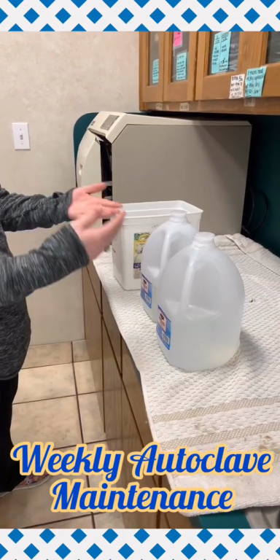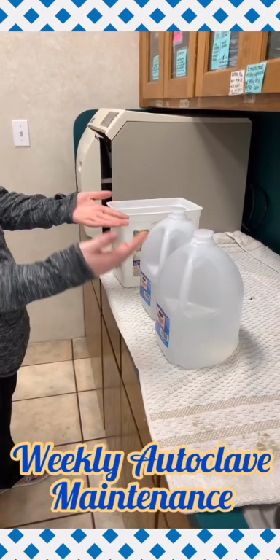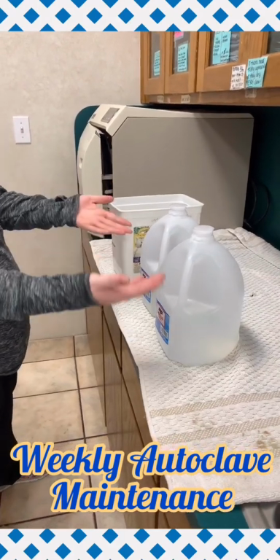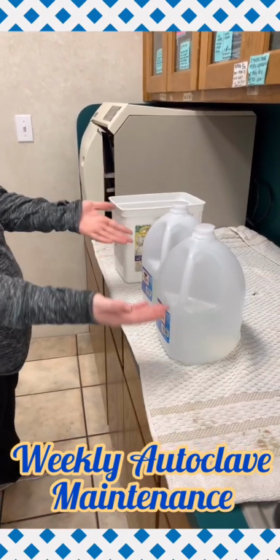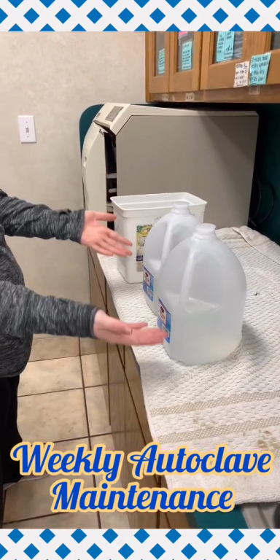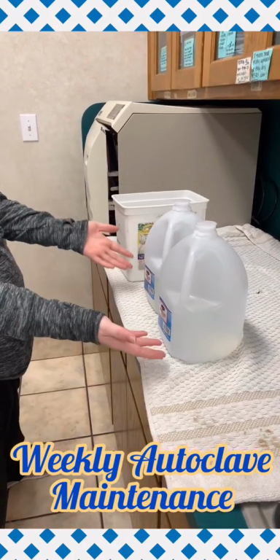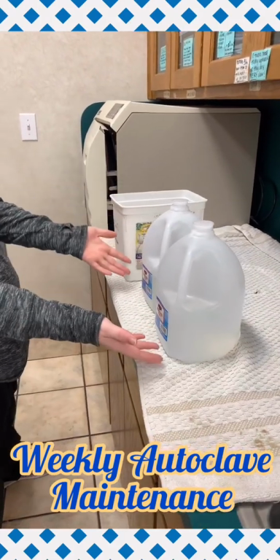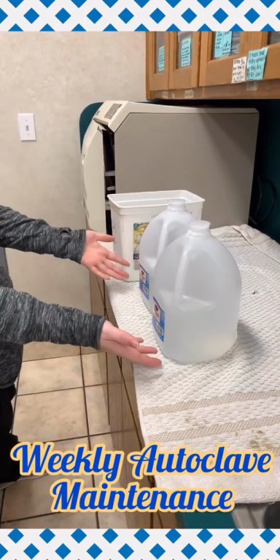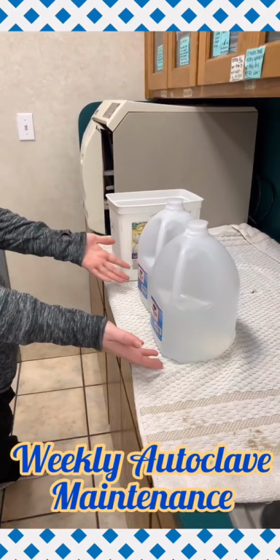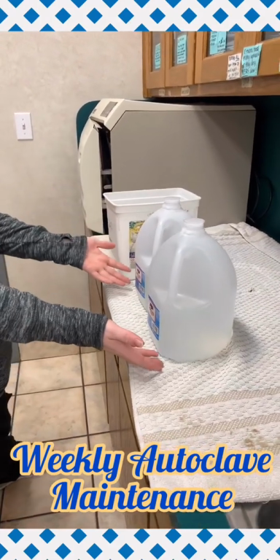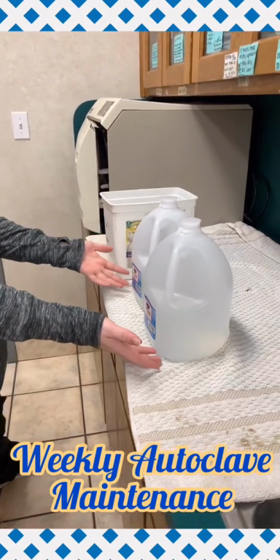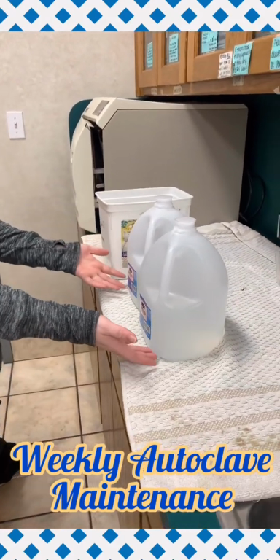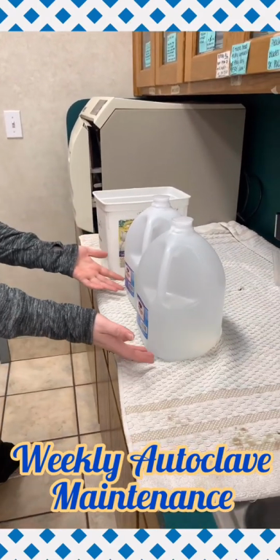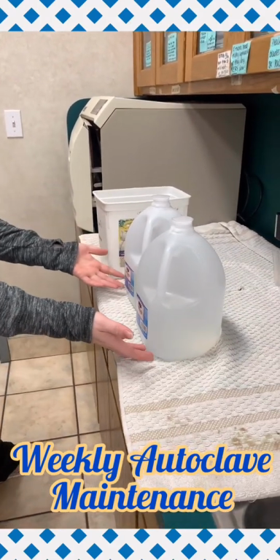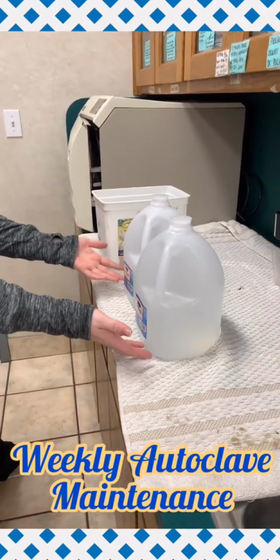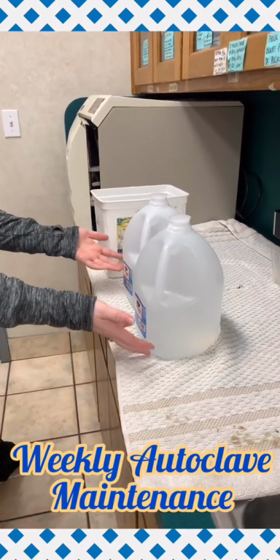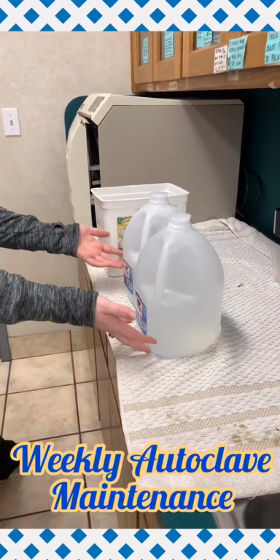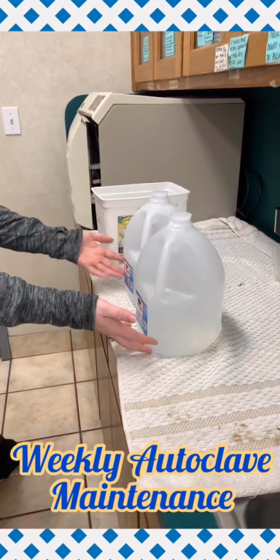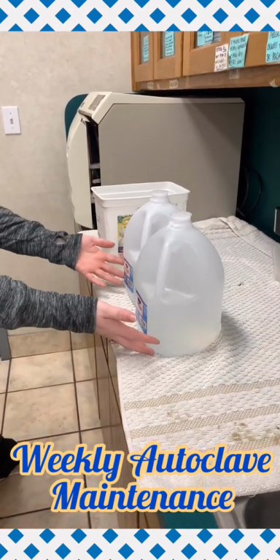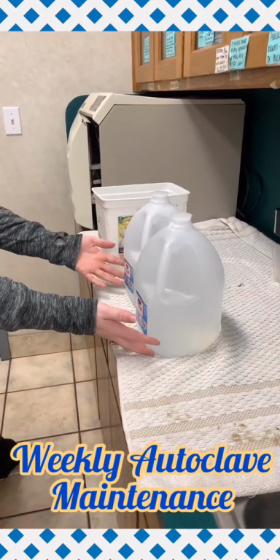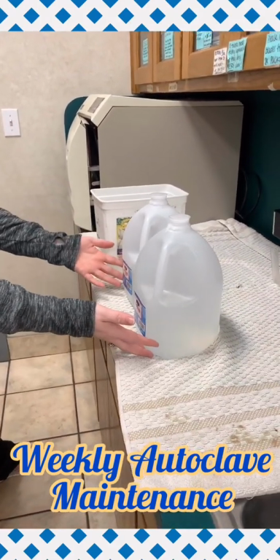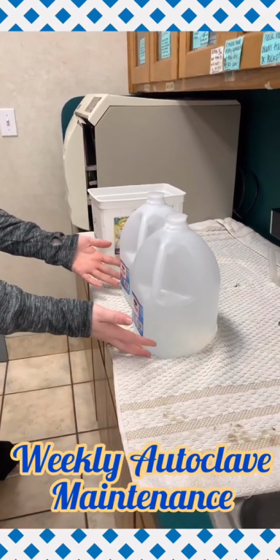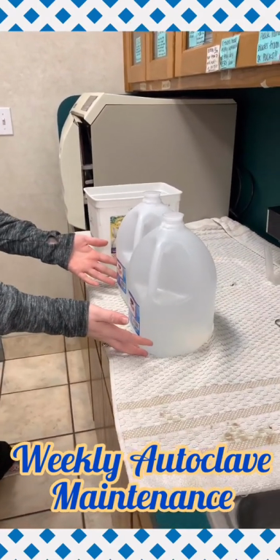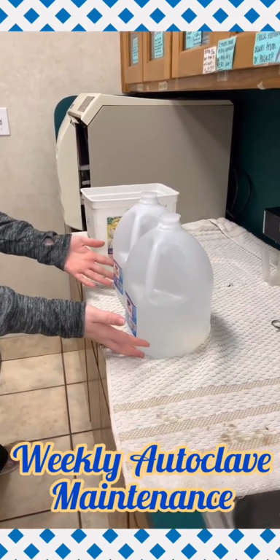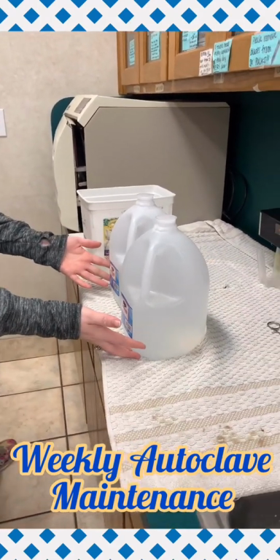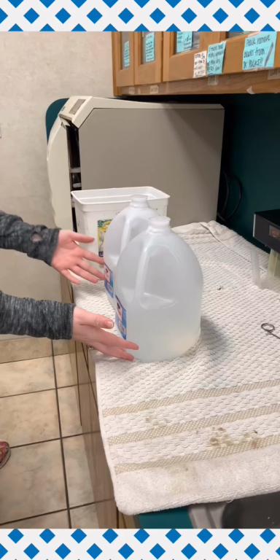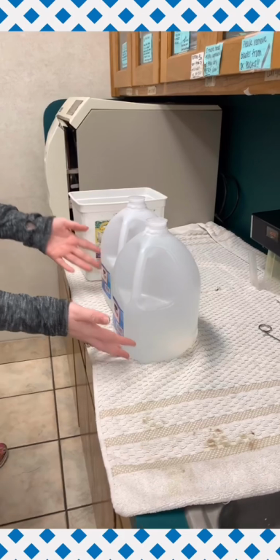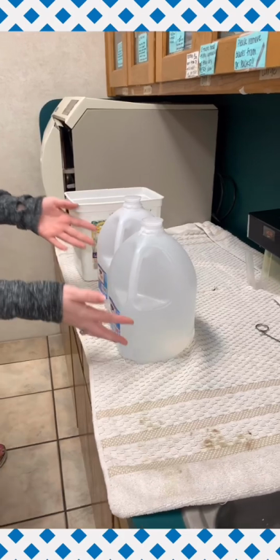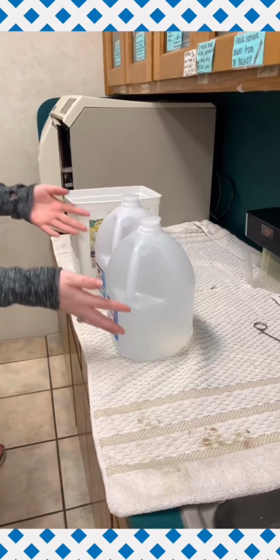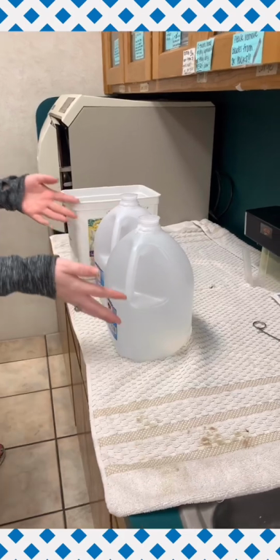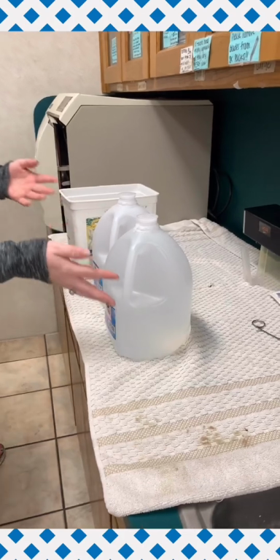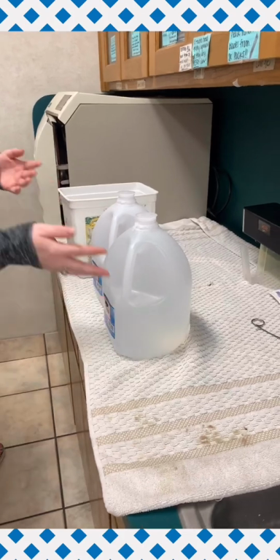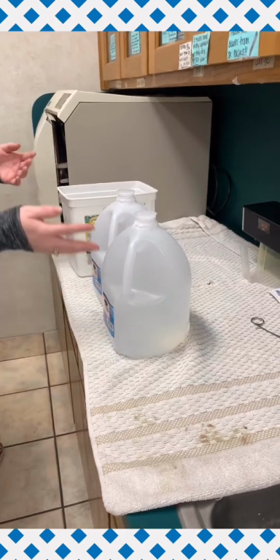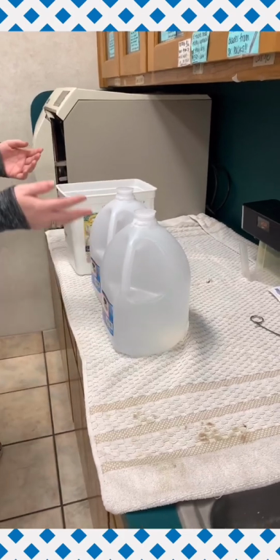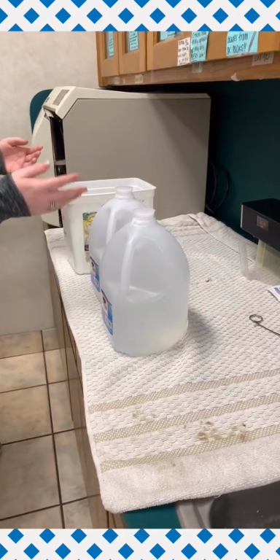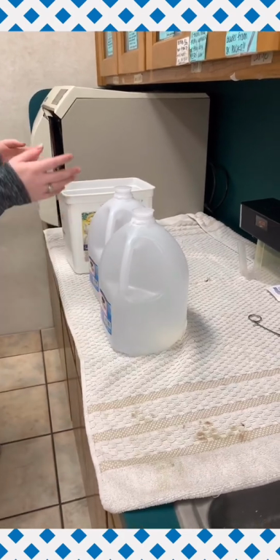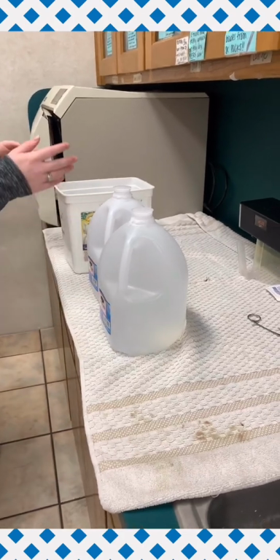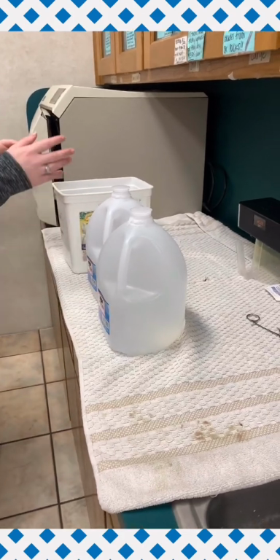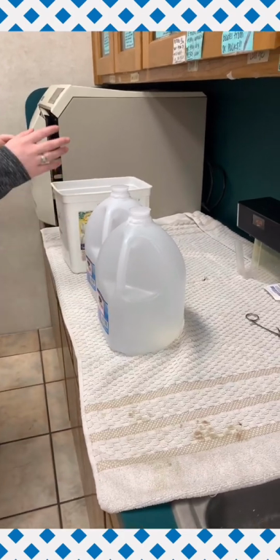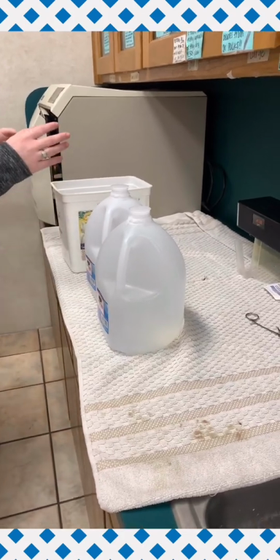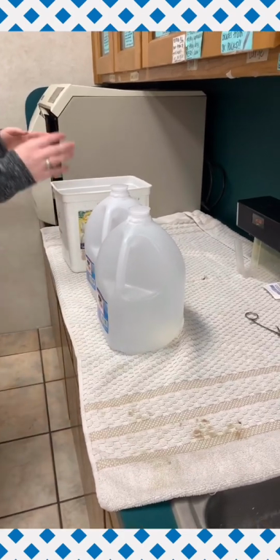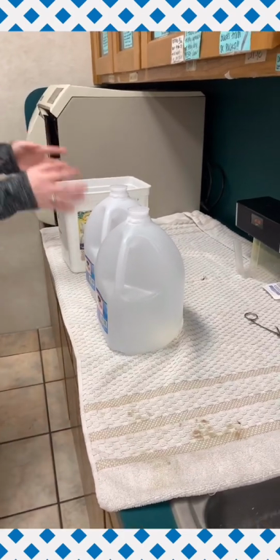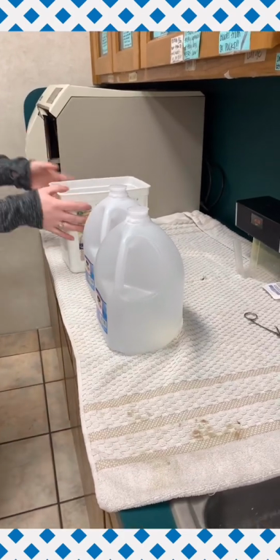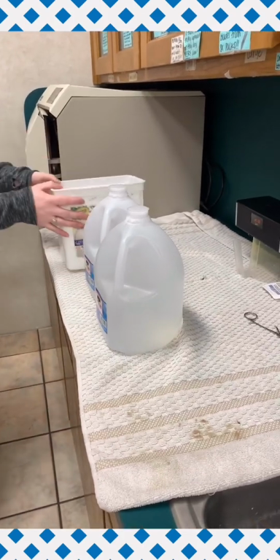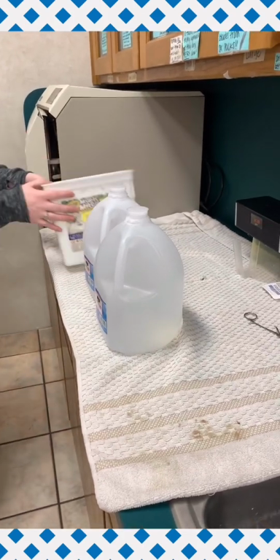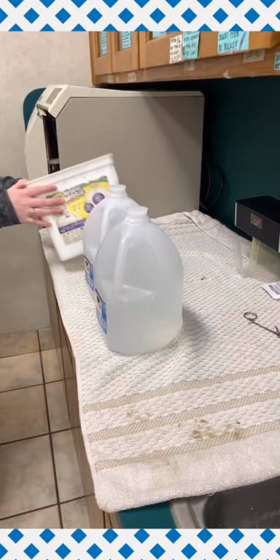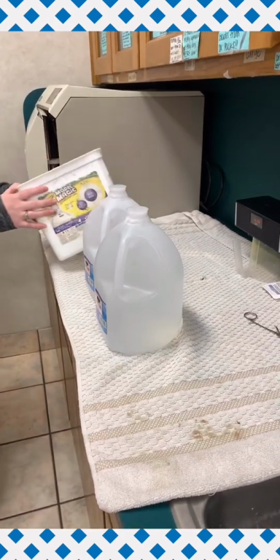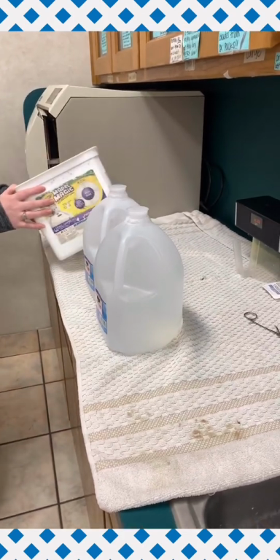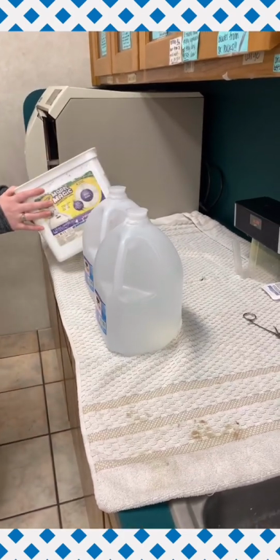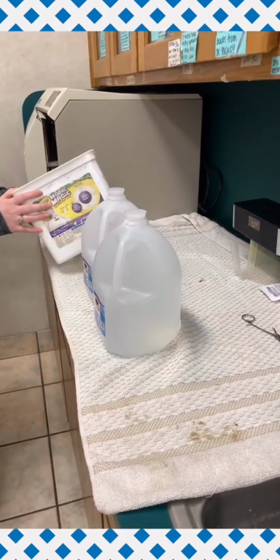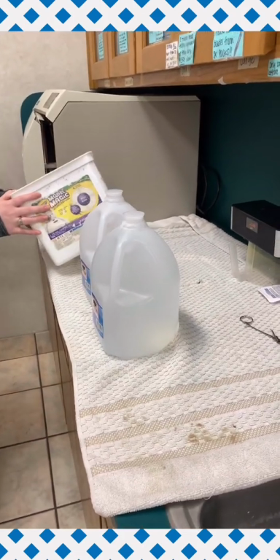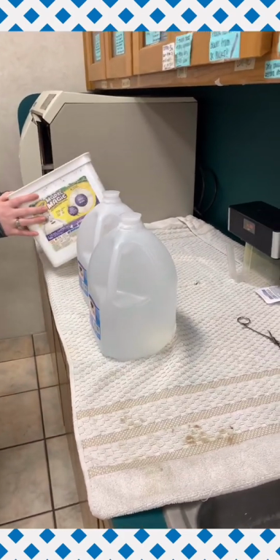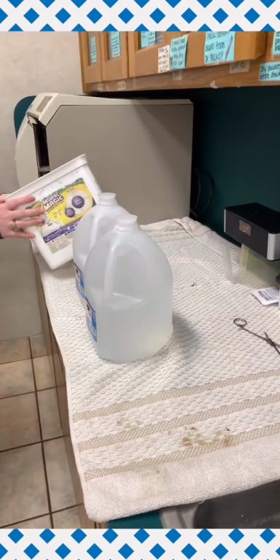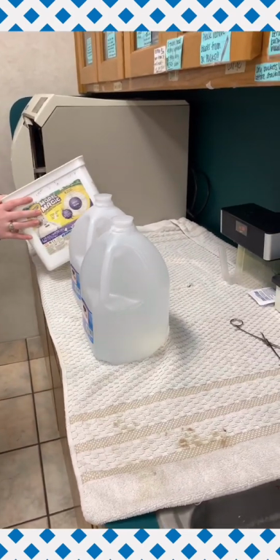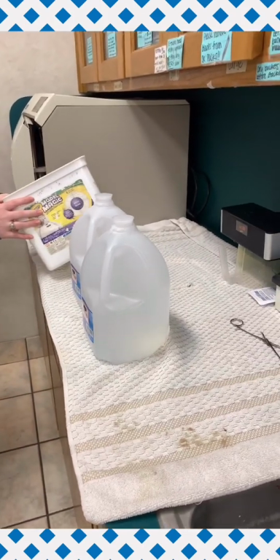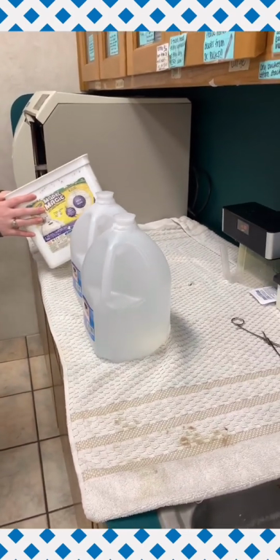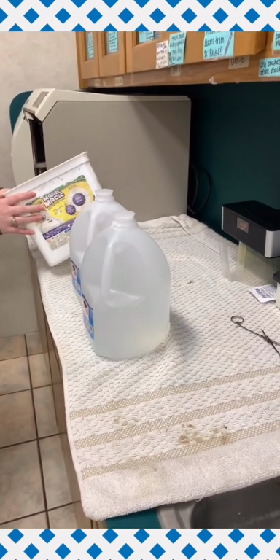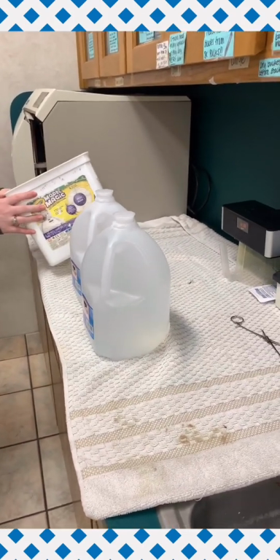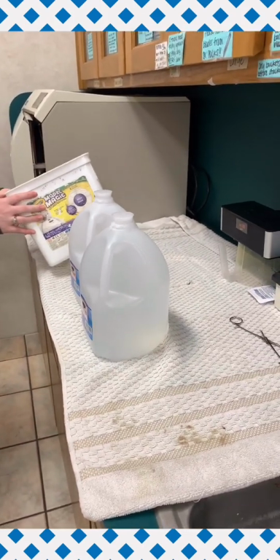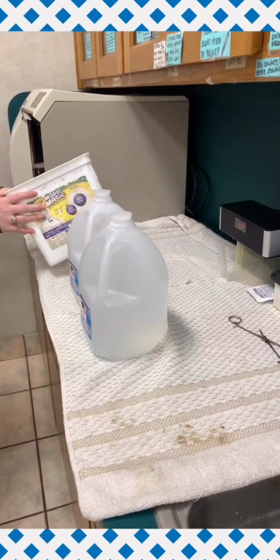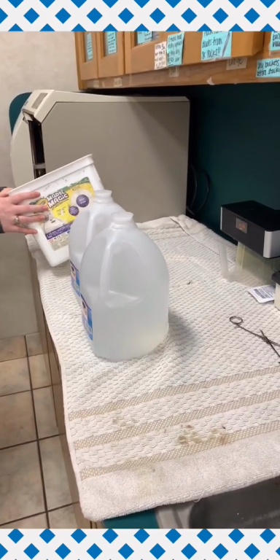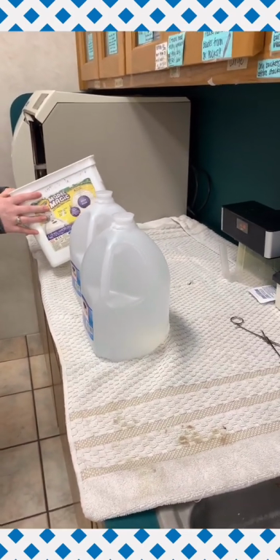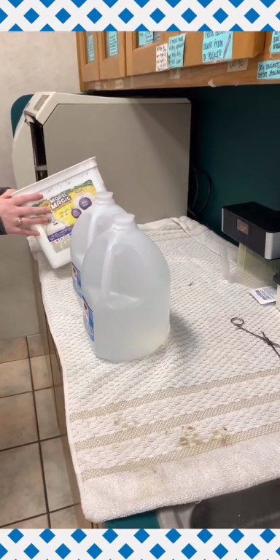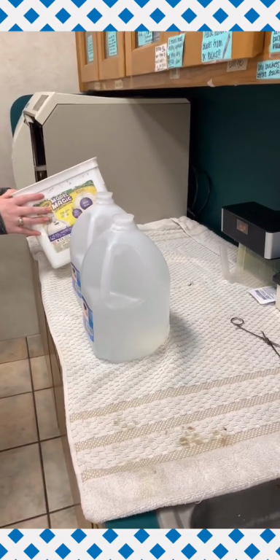For weekly maintenance of our autoclave machine, we start with a gallon and a half of distilled water and an empty bucket.